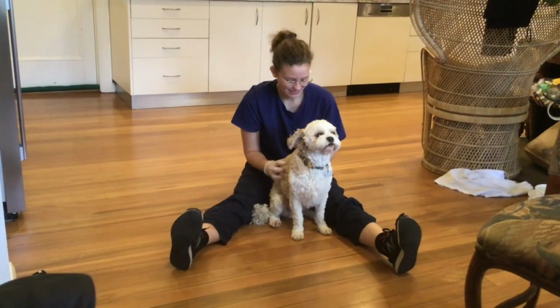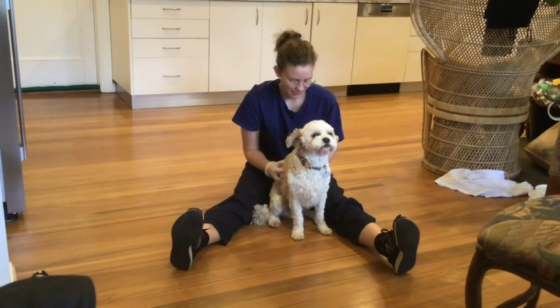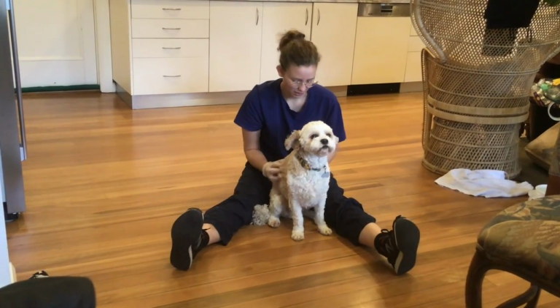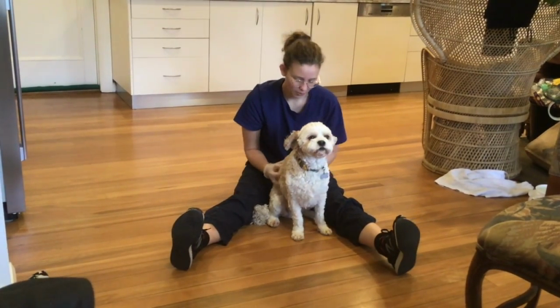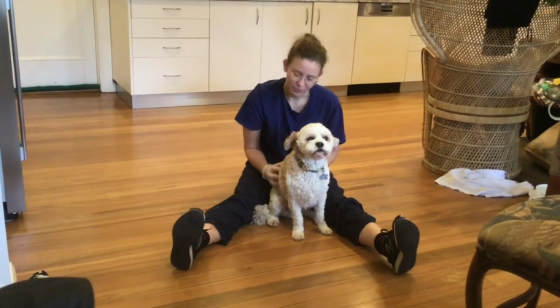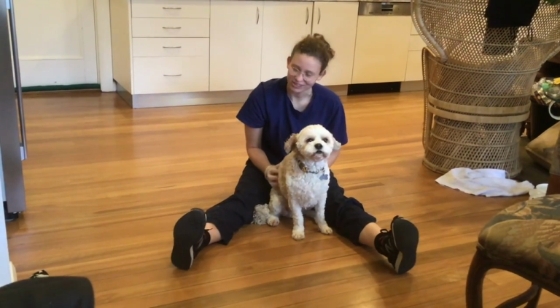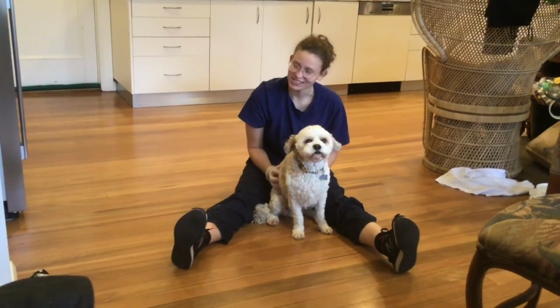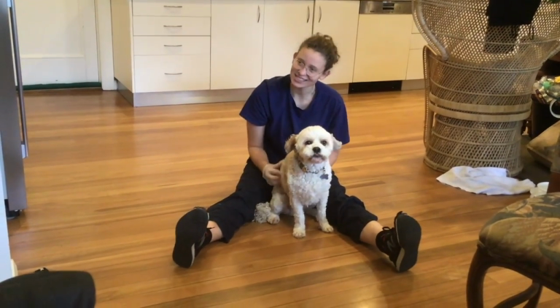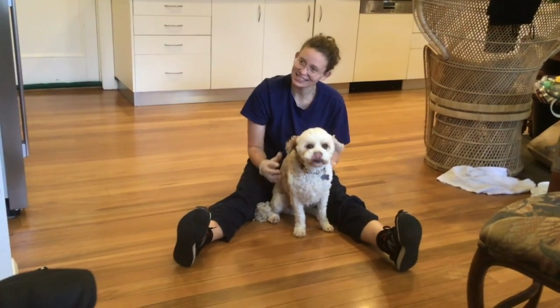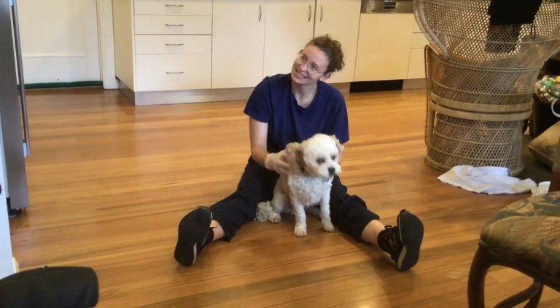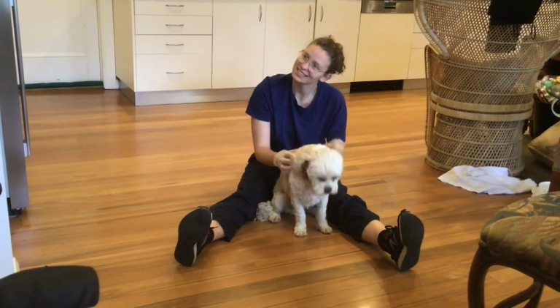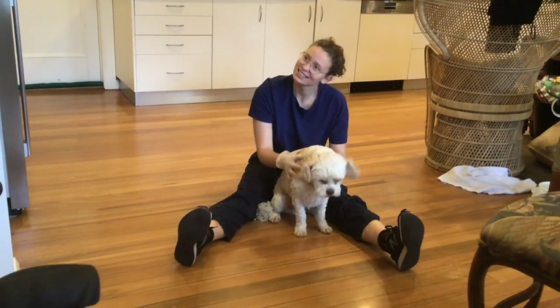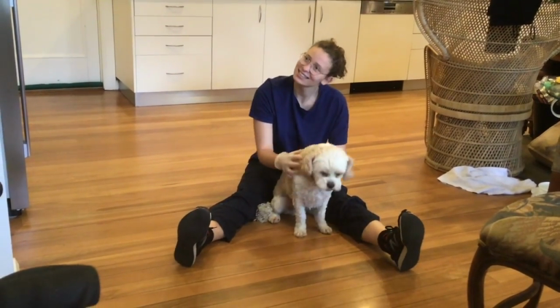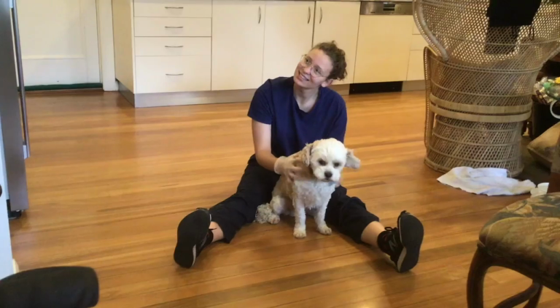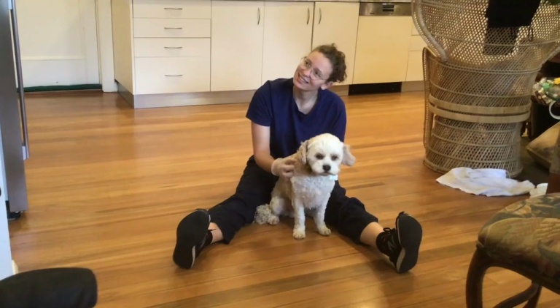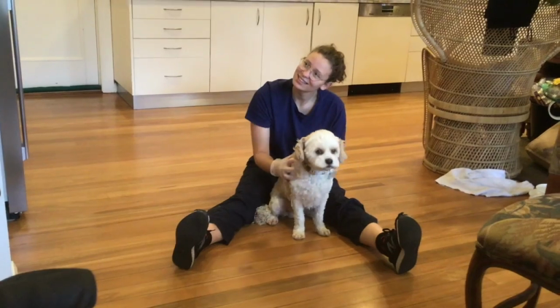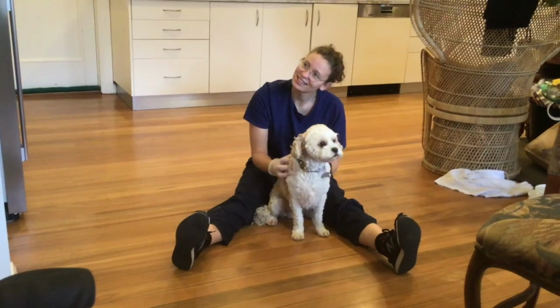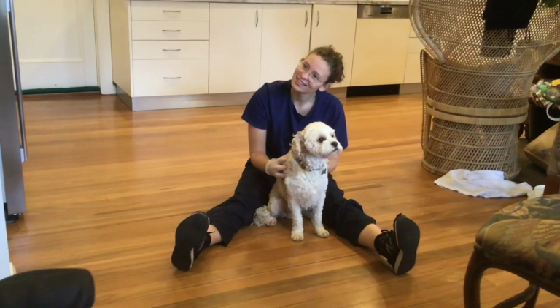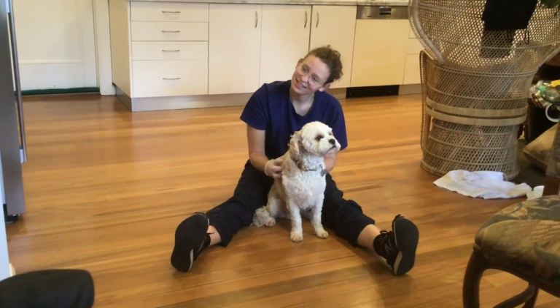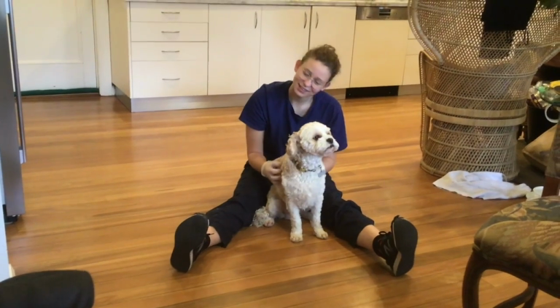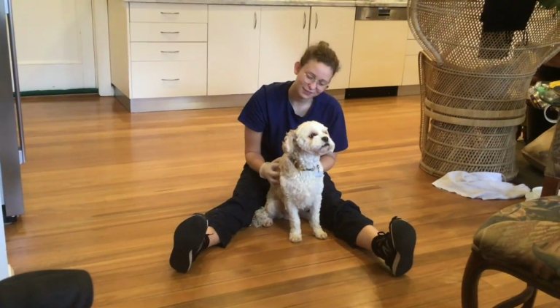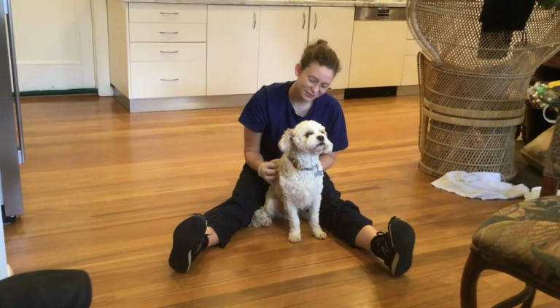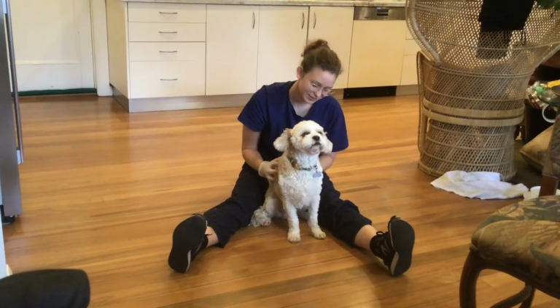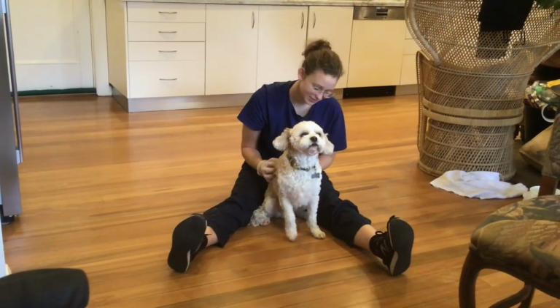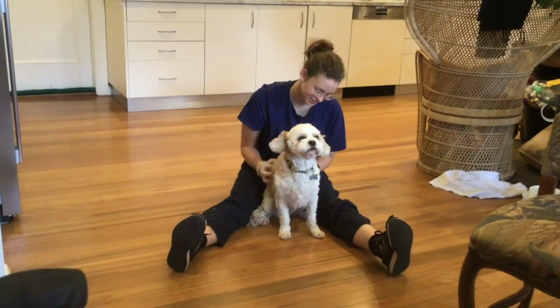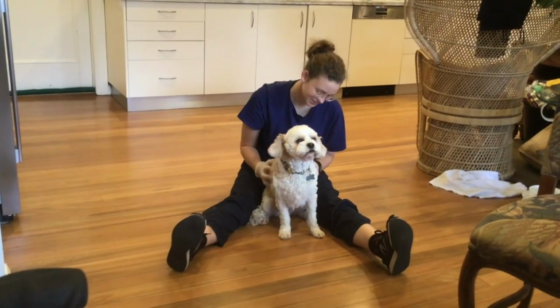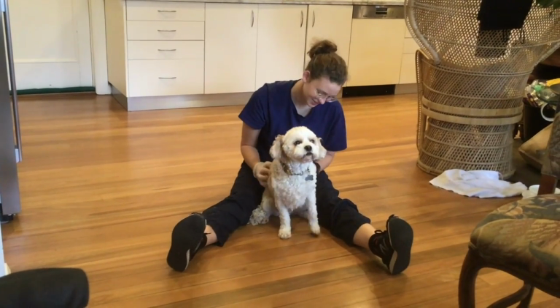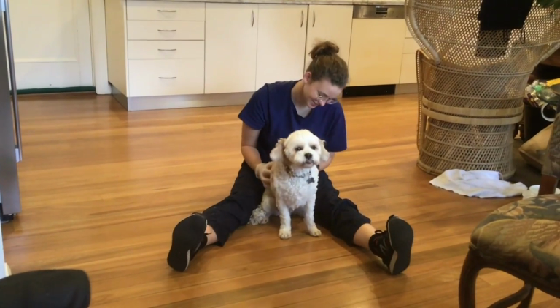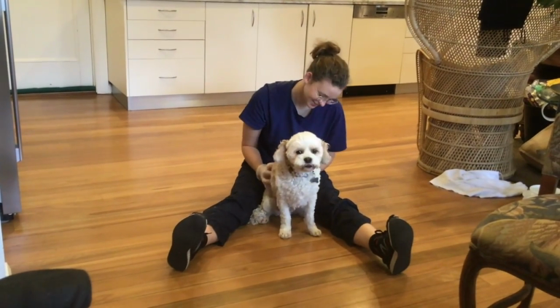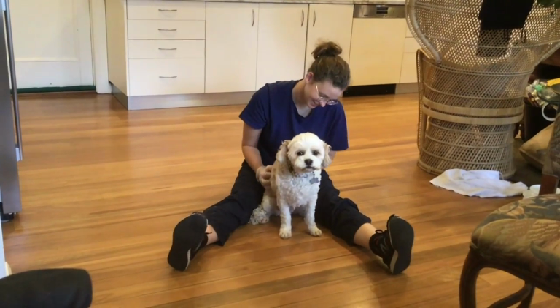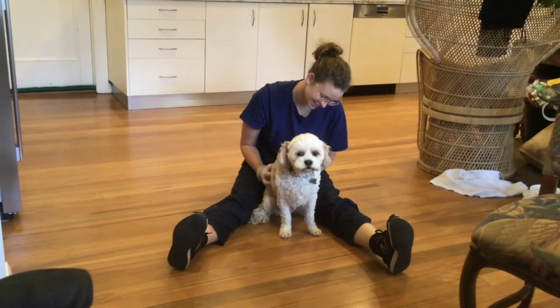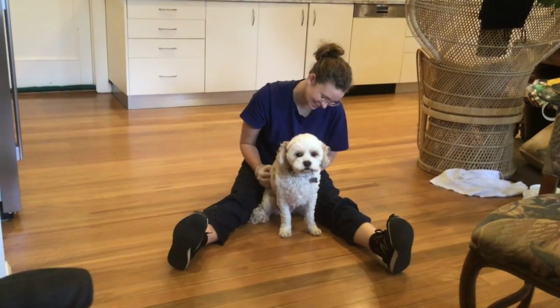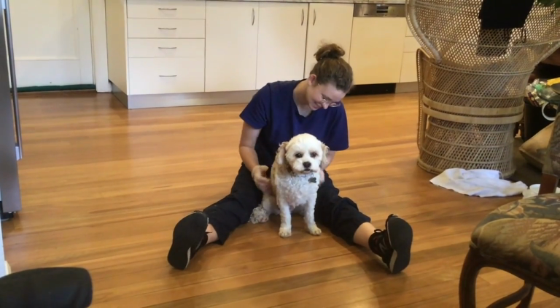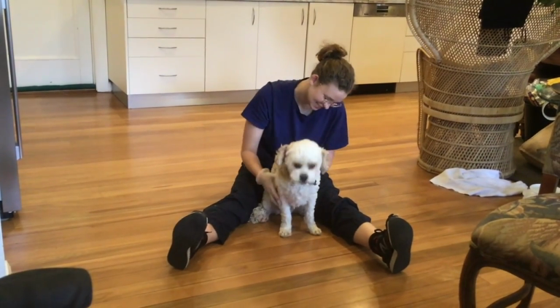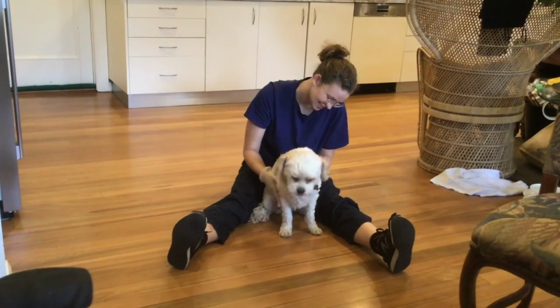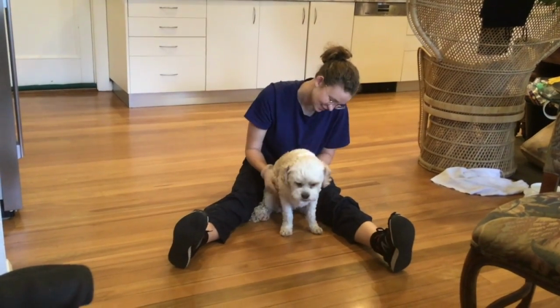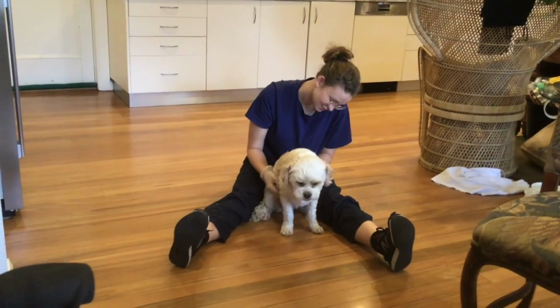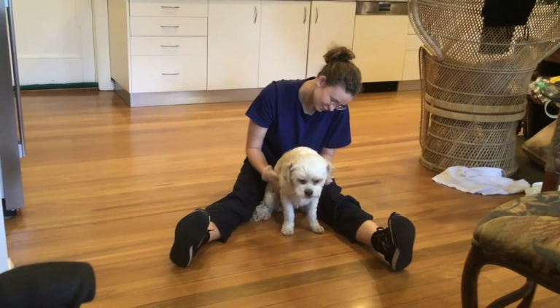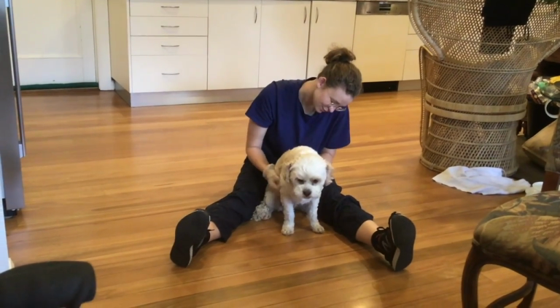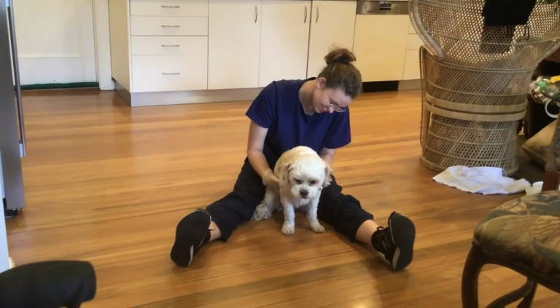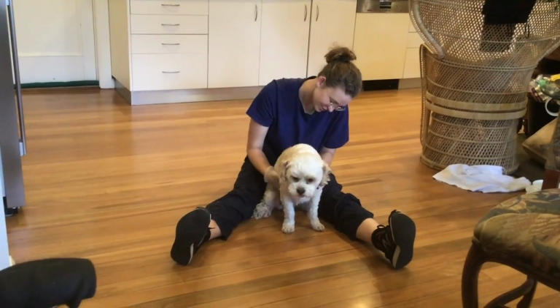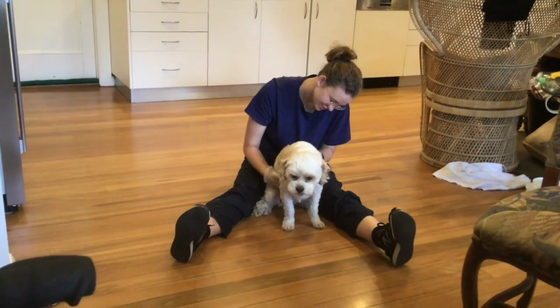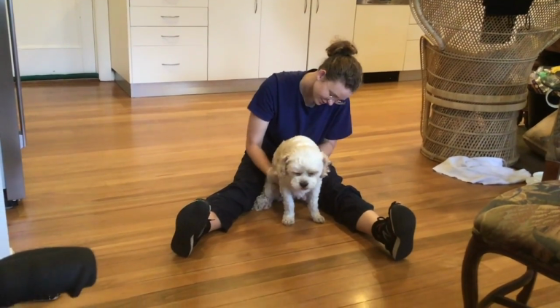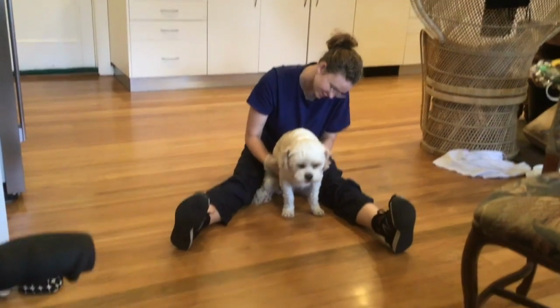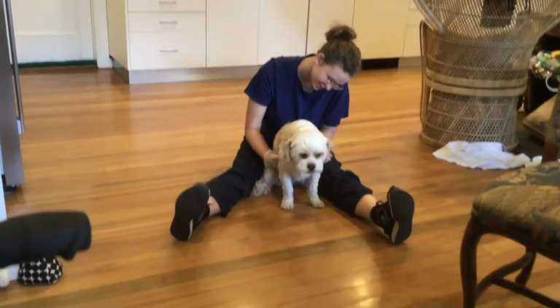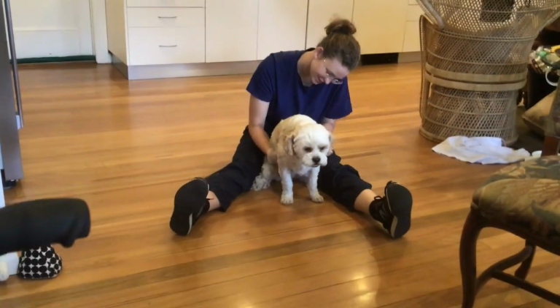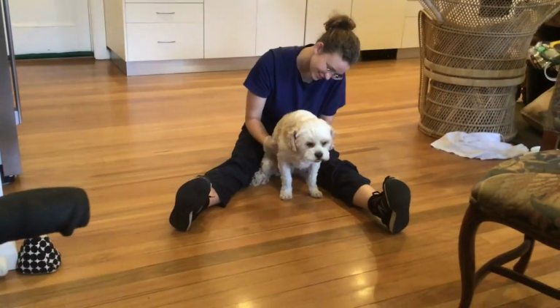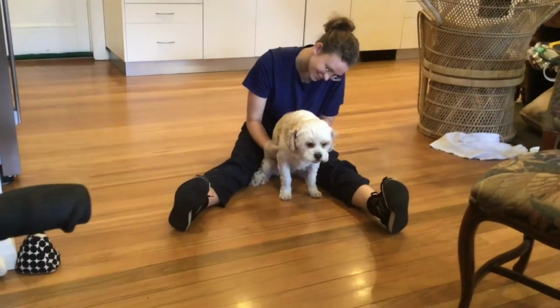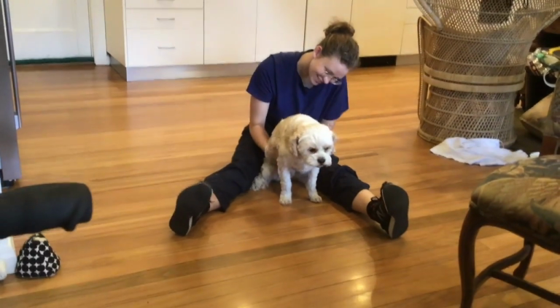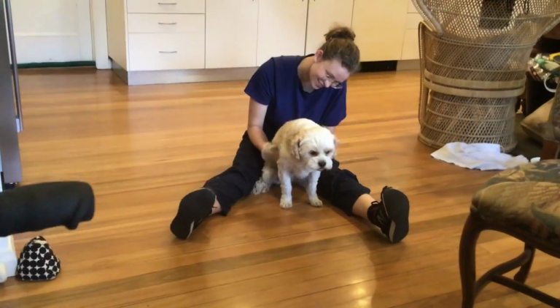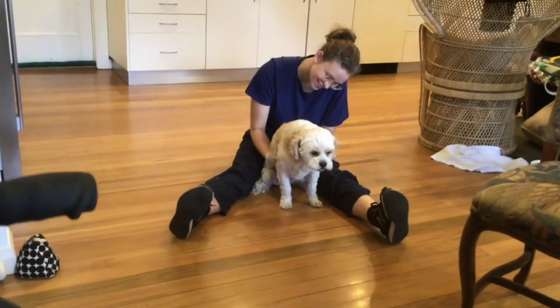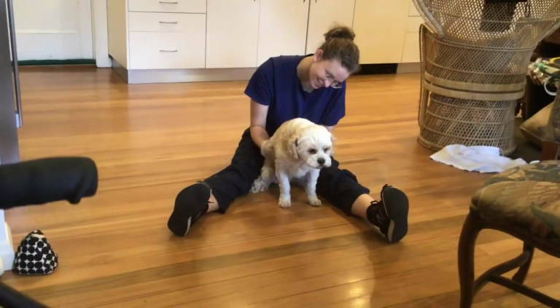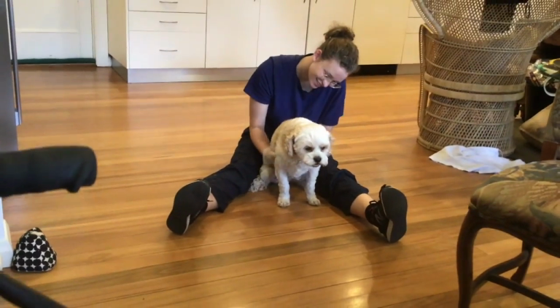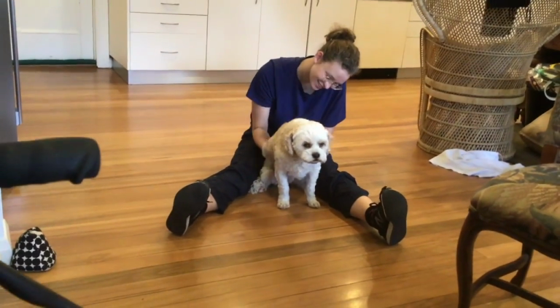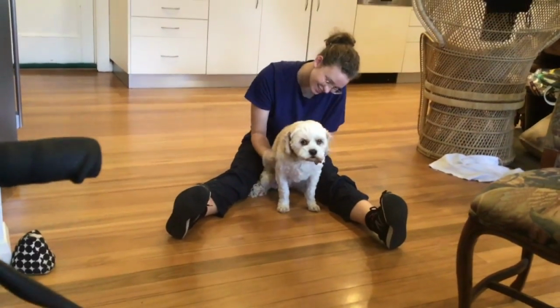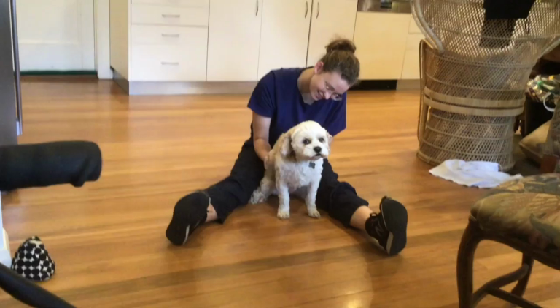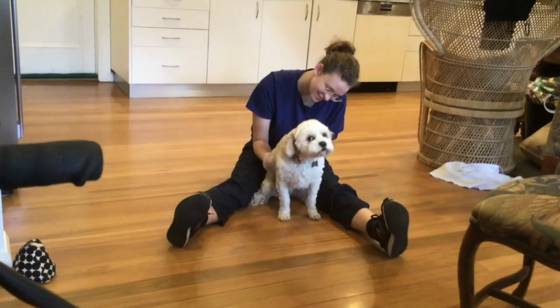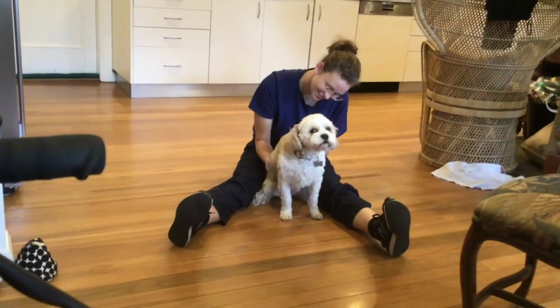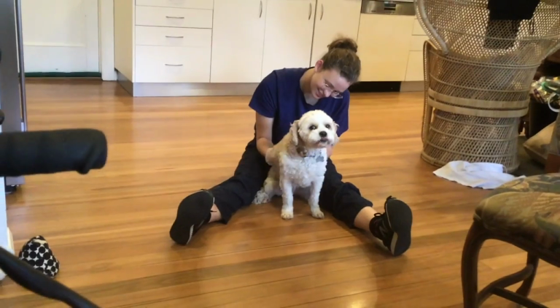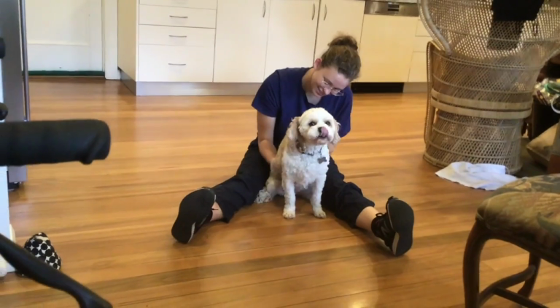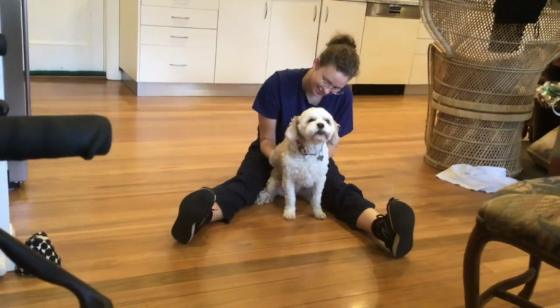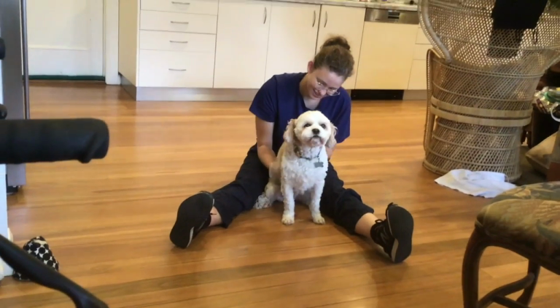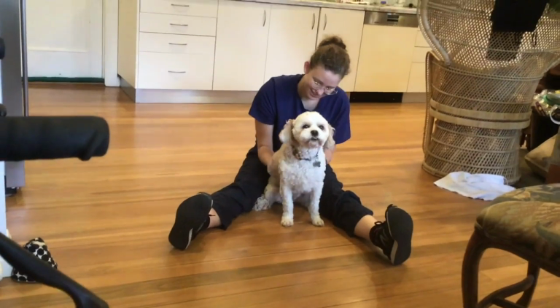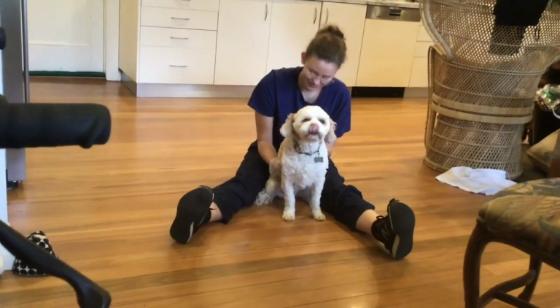What breed is he? Cavoodle. Can we be more Cavoodle than Cavoodle?